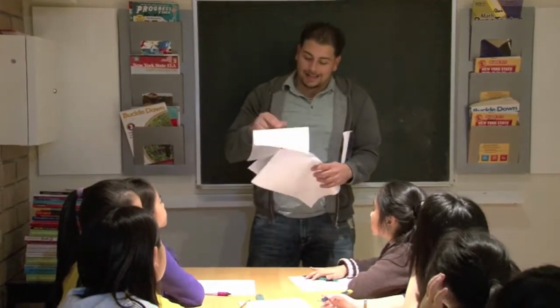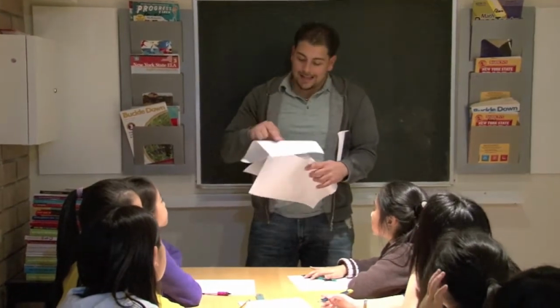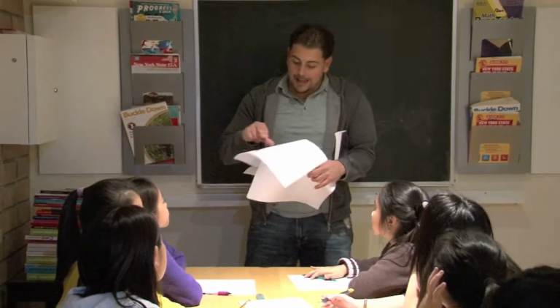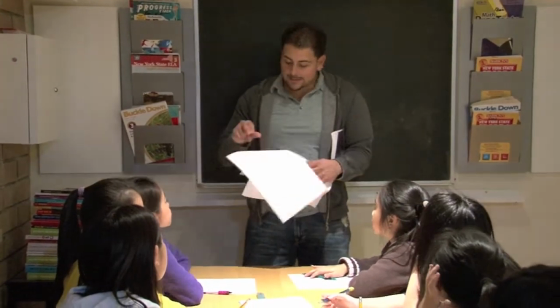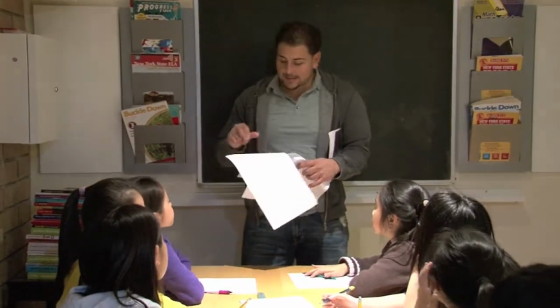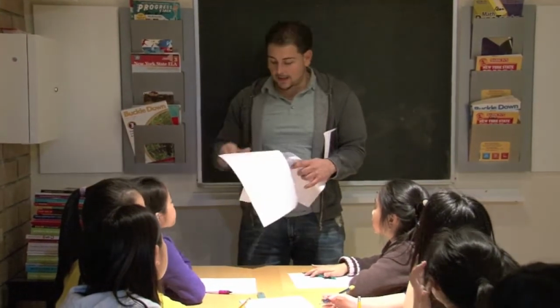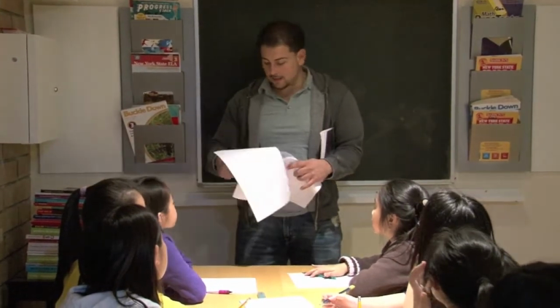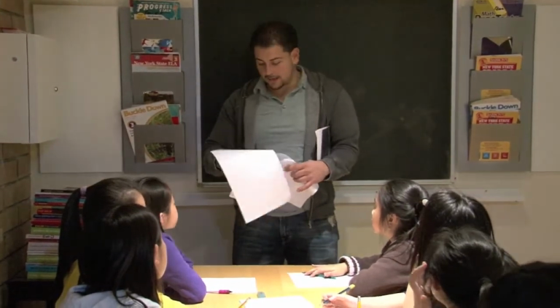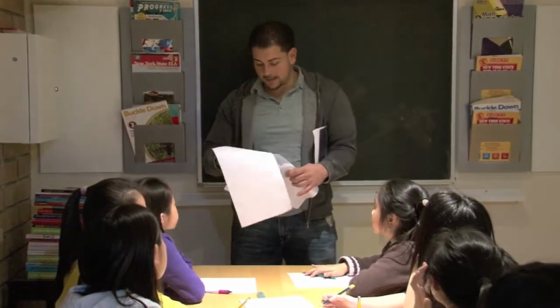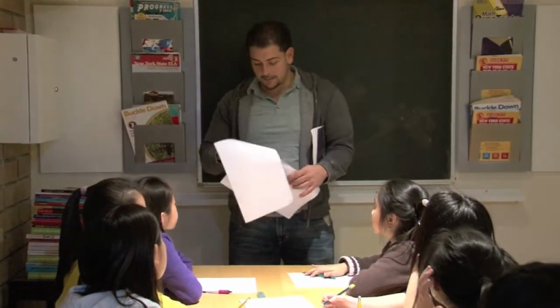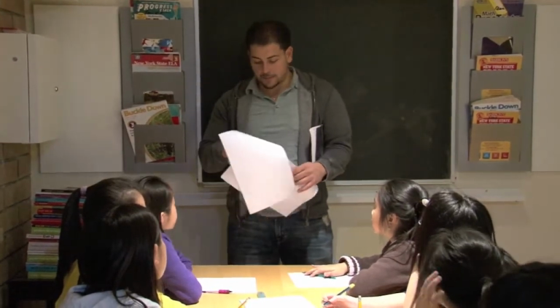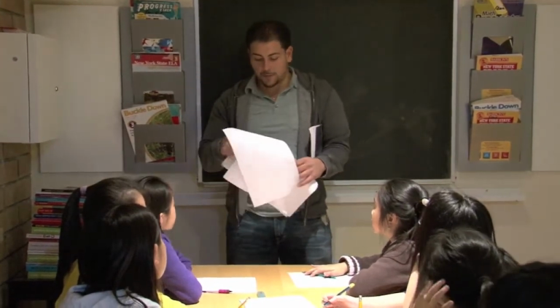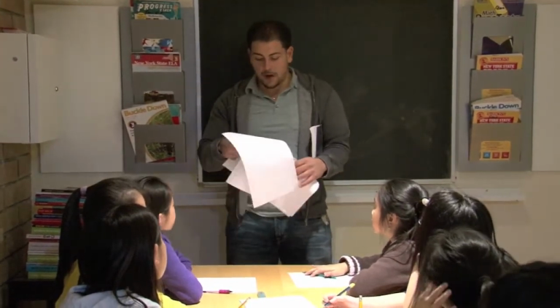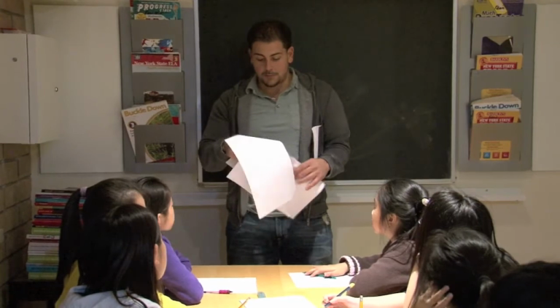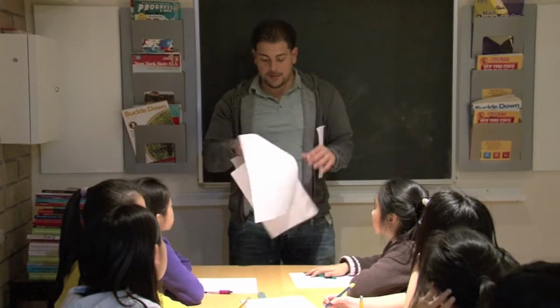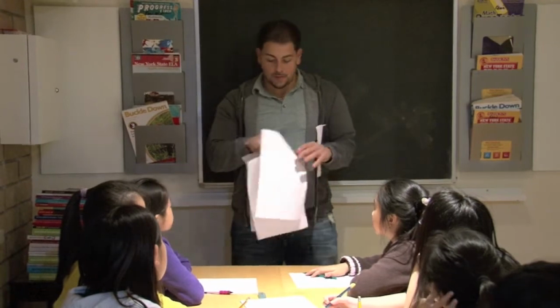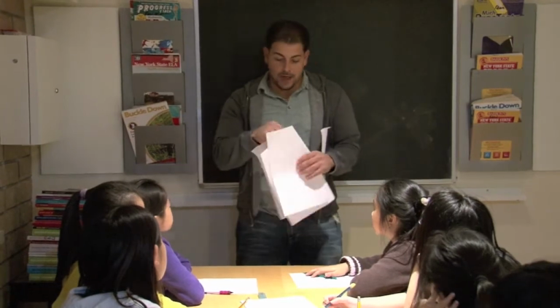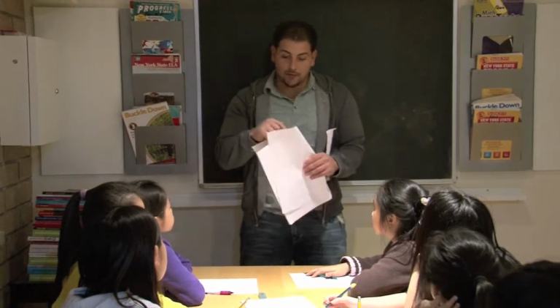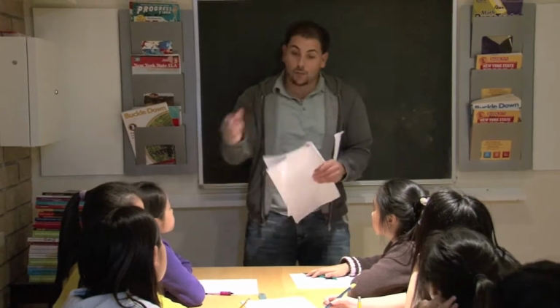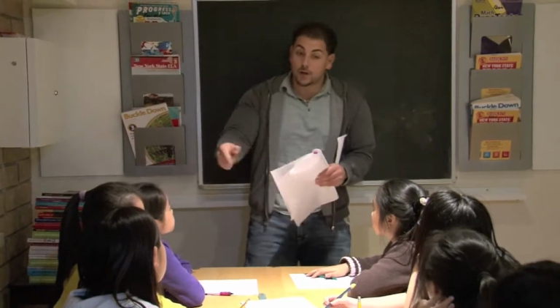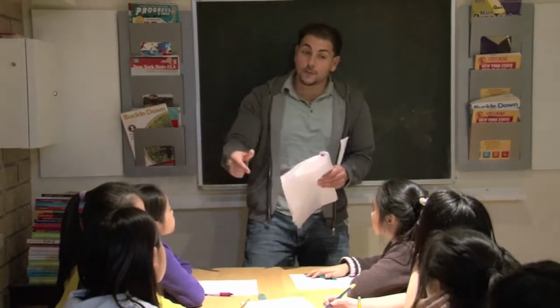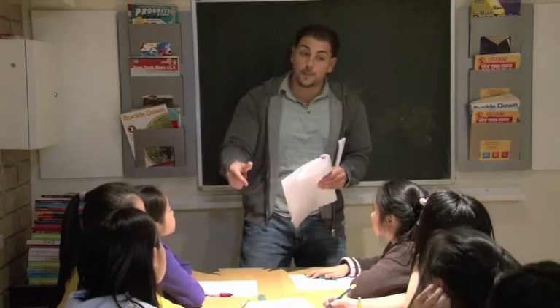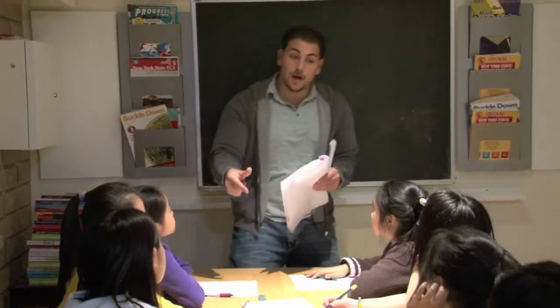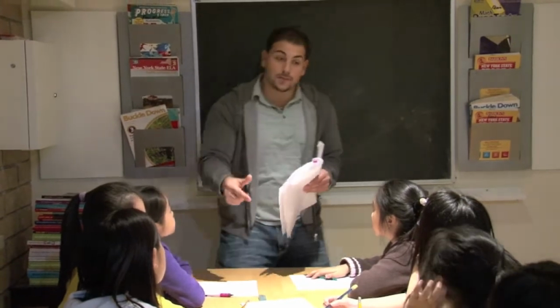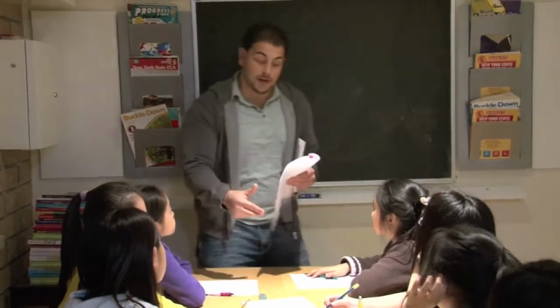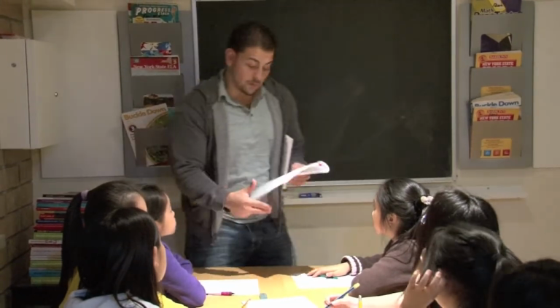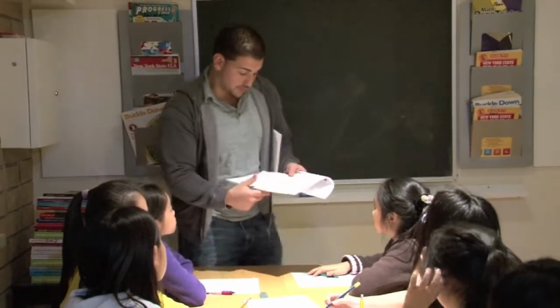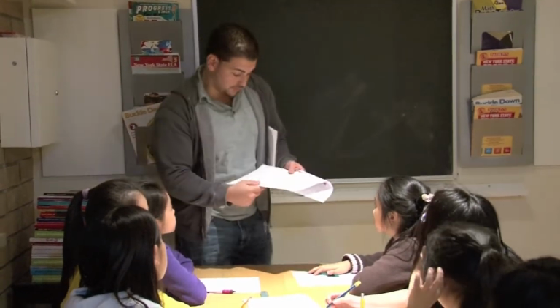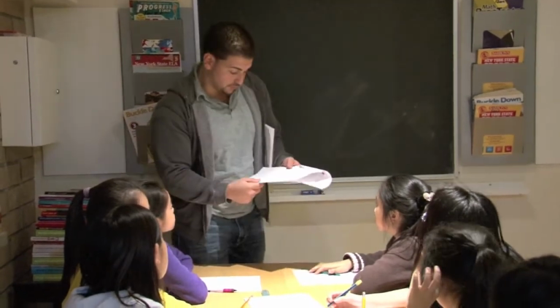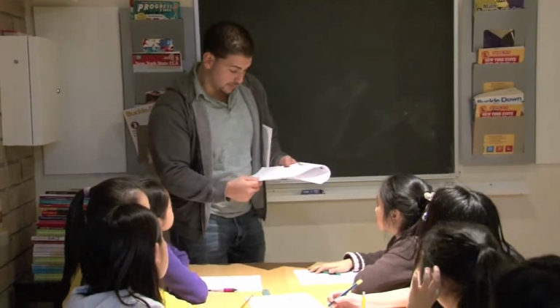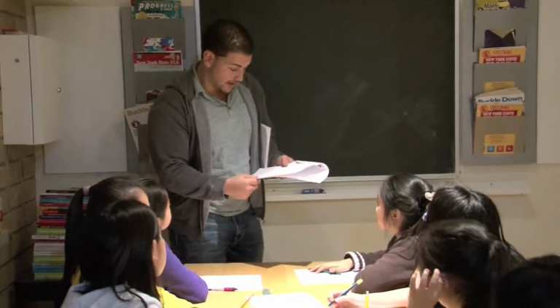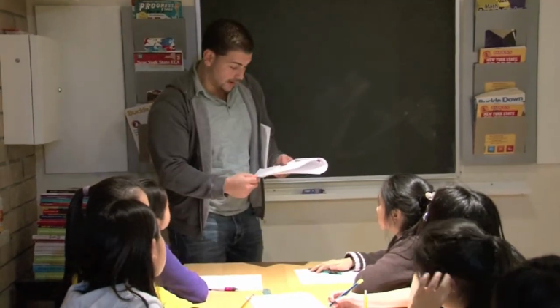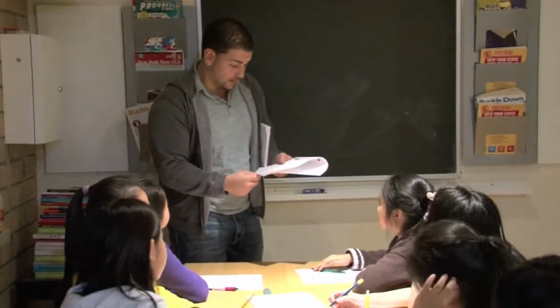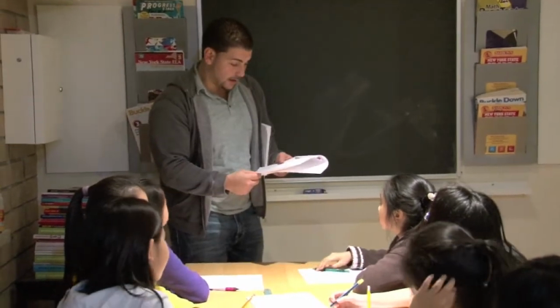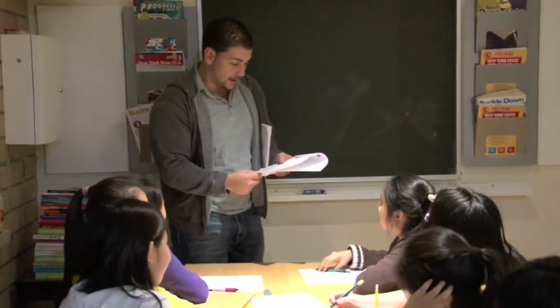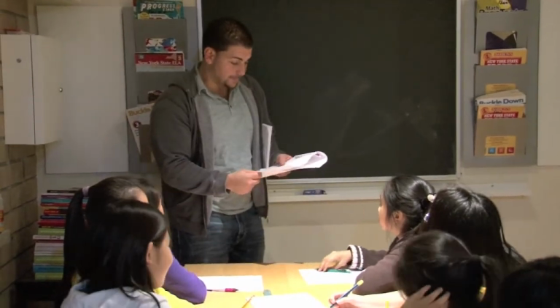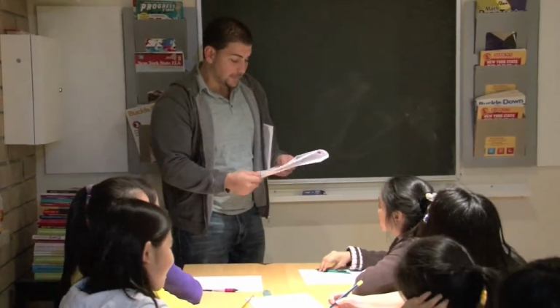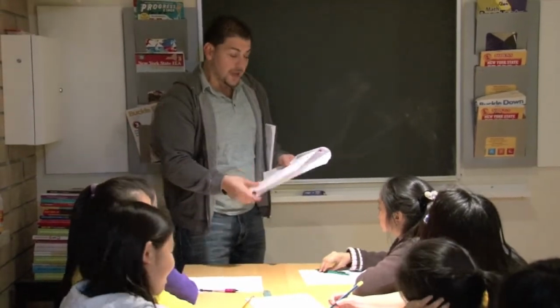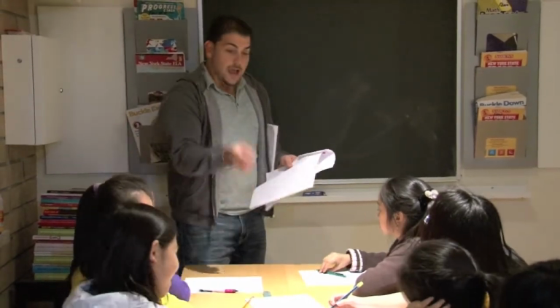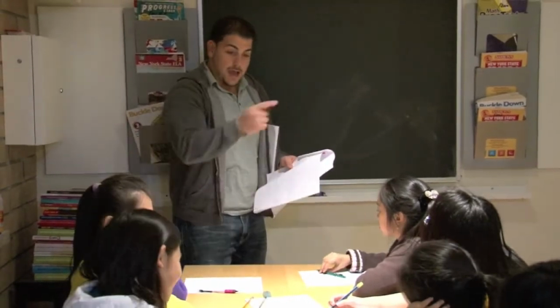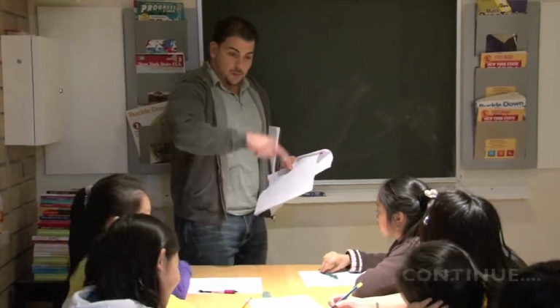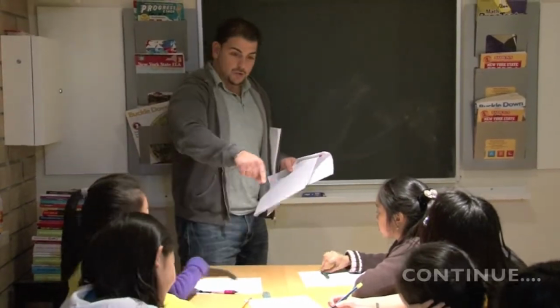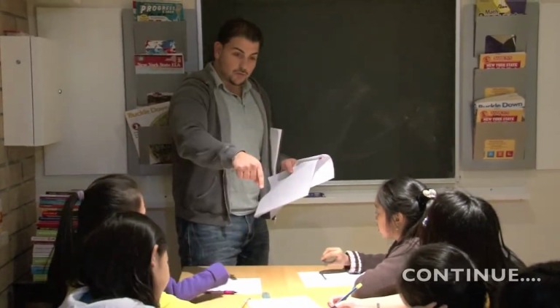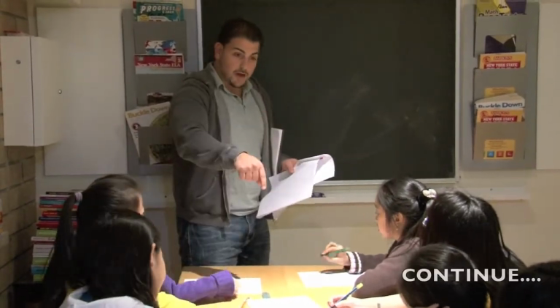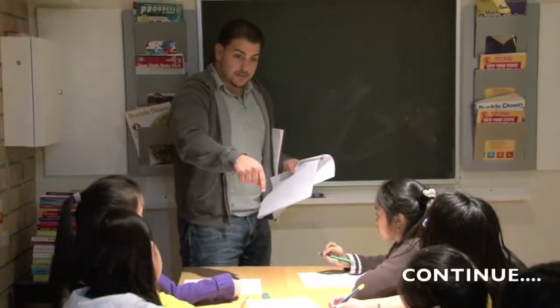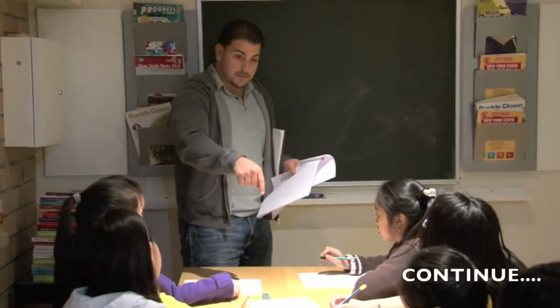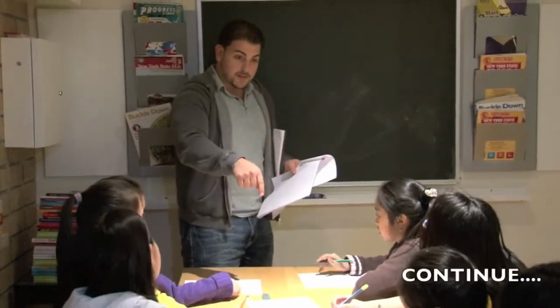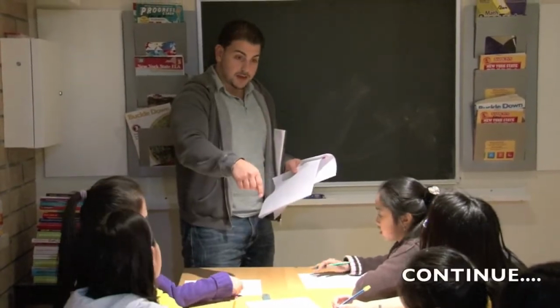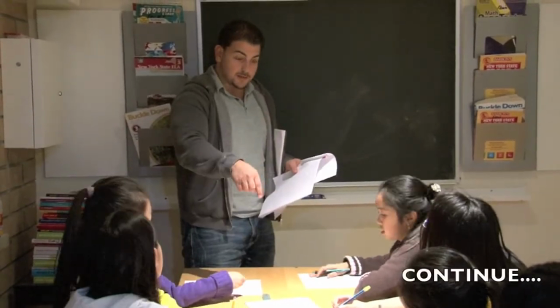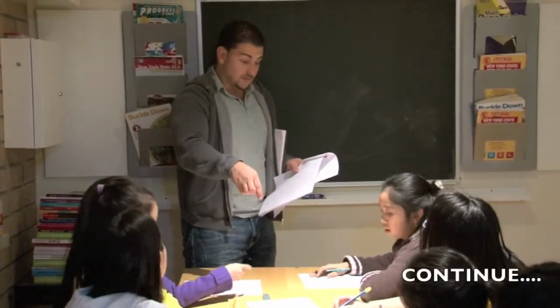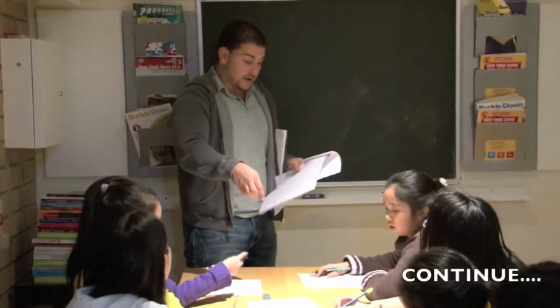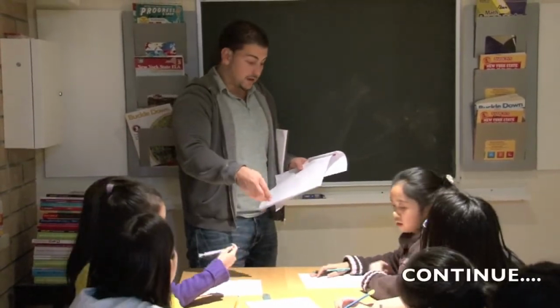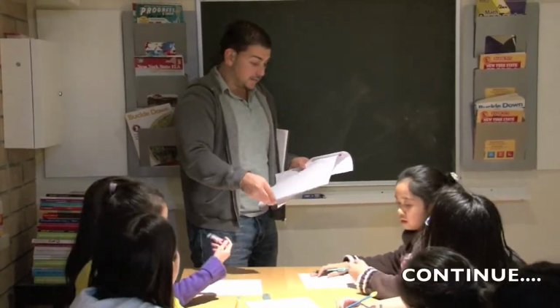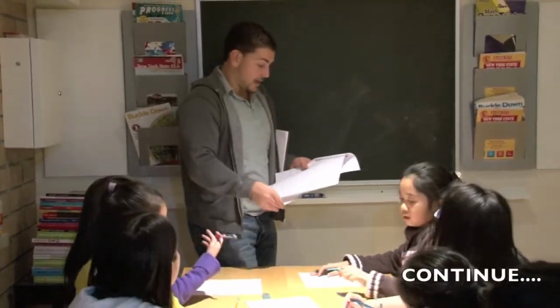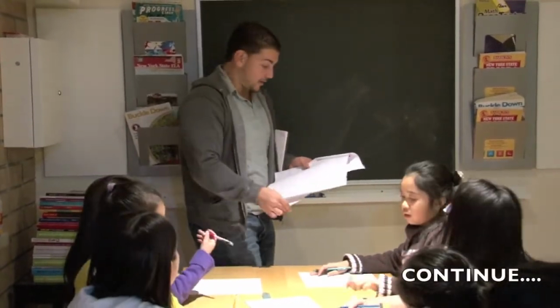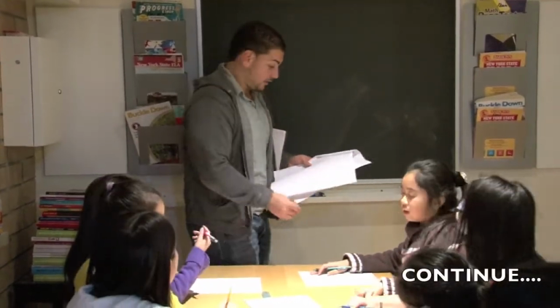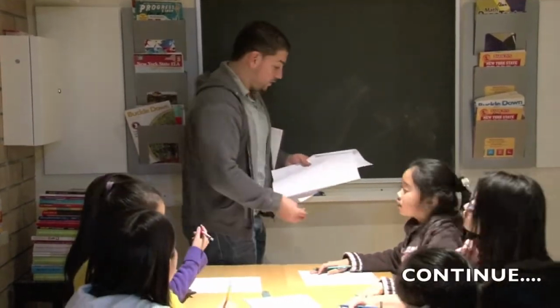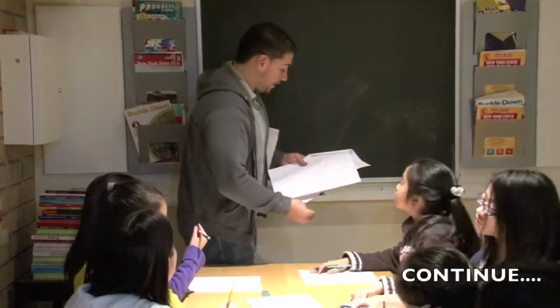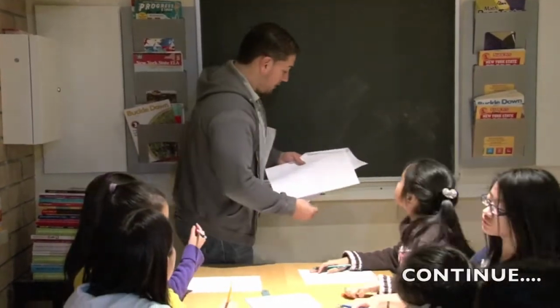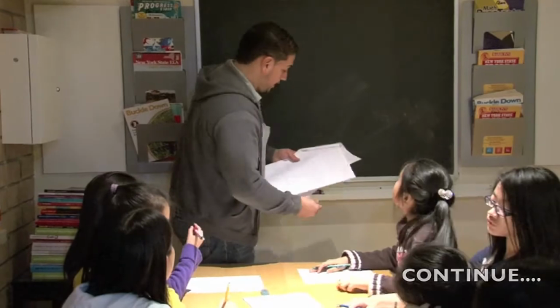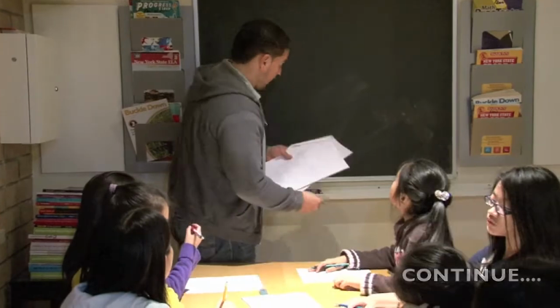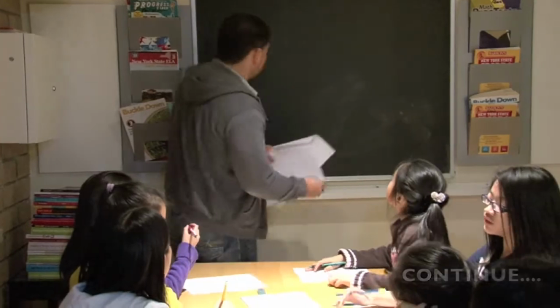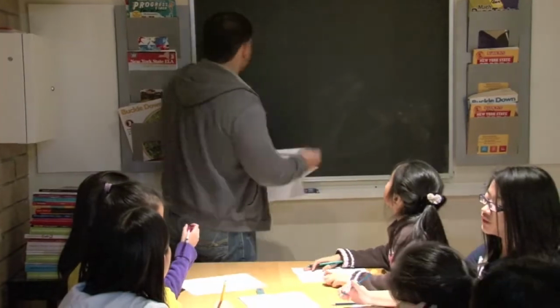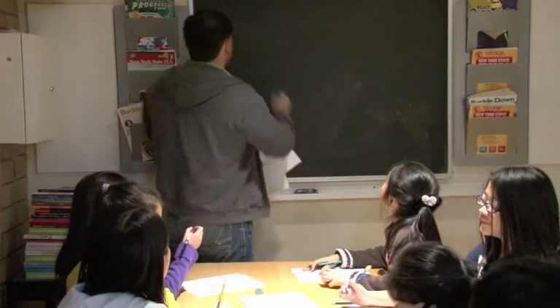Now let's take a look at some of the problems that we have. One of the problems that I want to do today — I want you to write this down as I'm writing it down. It starts out like this.